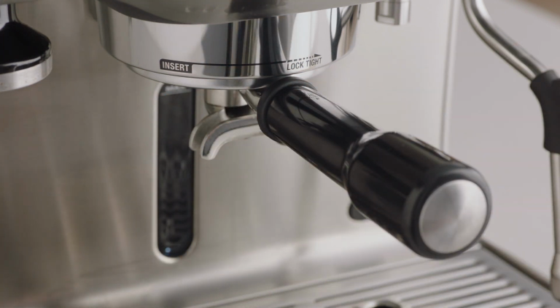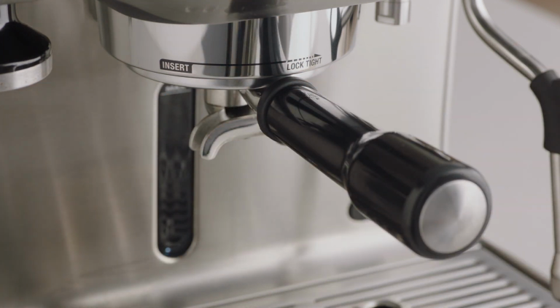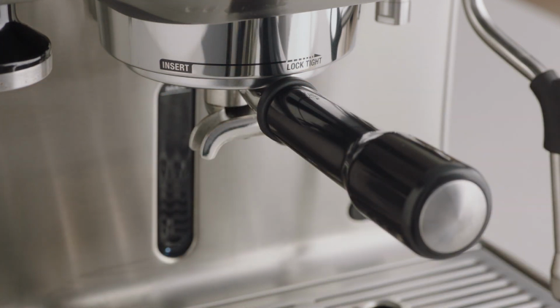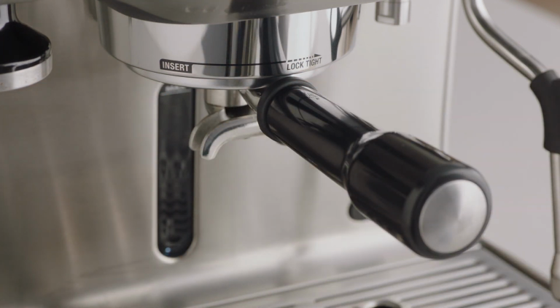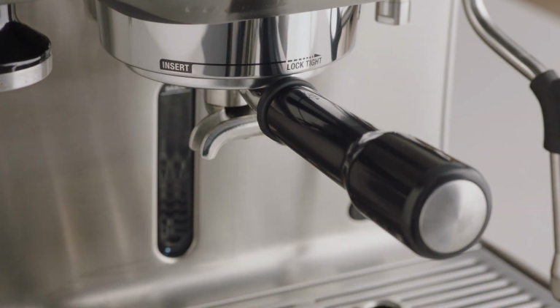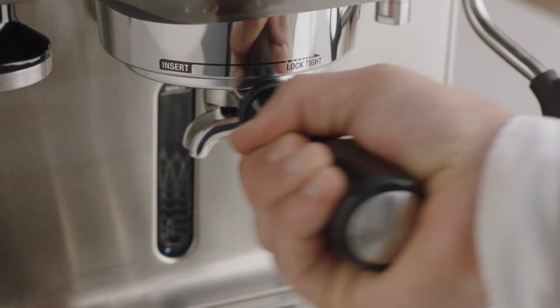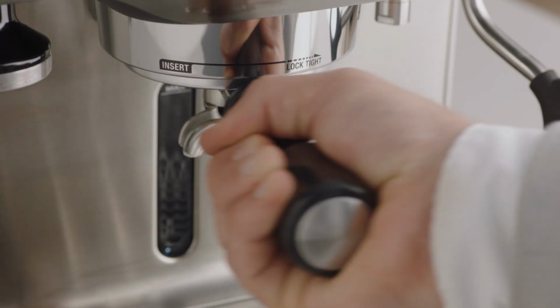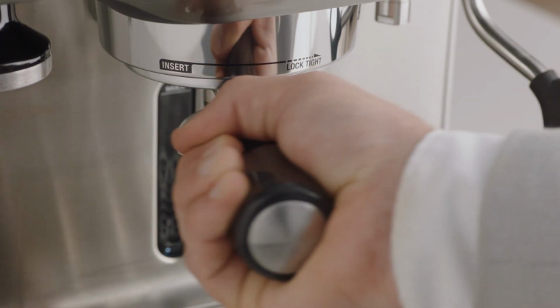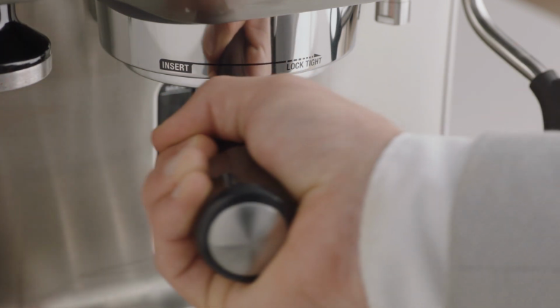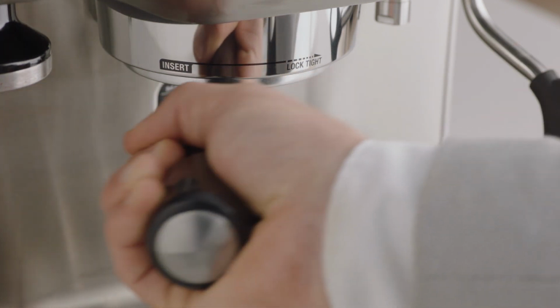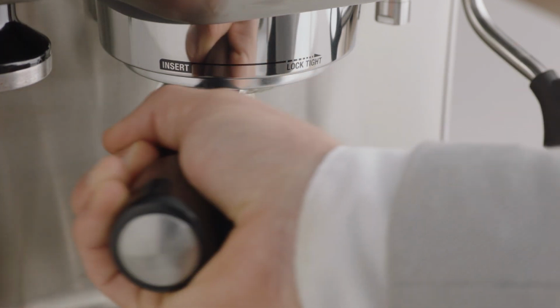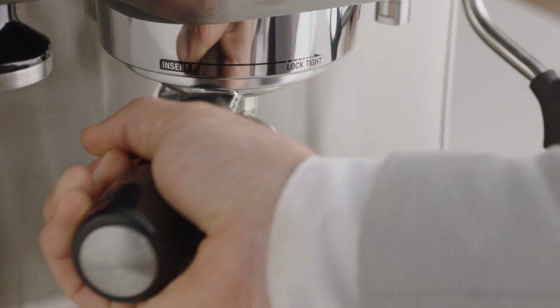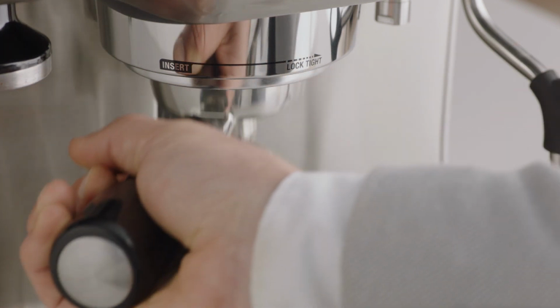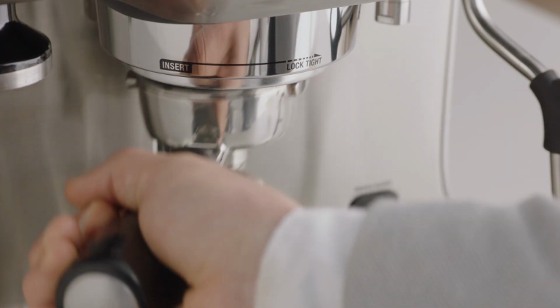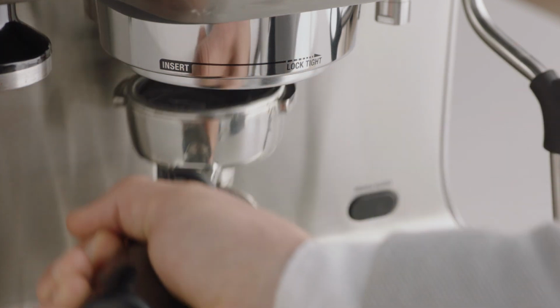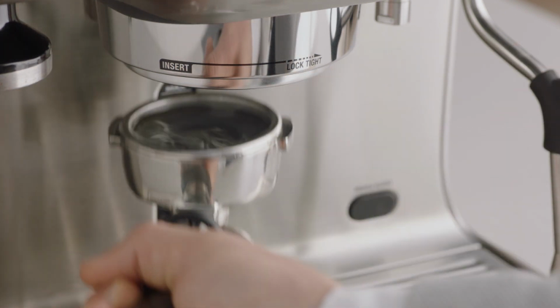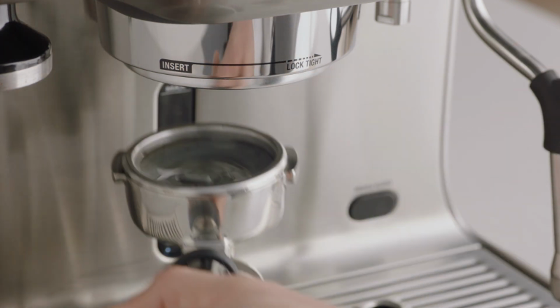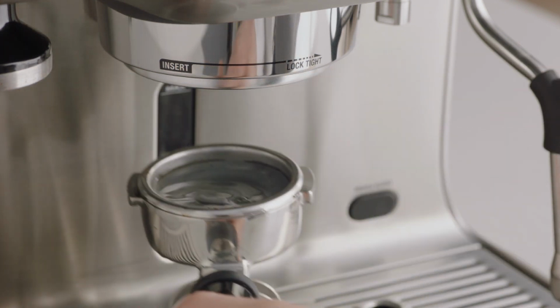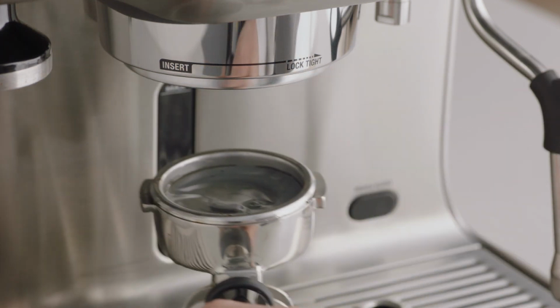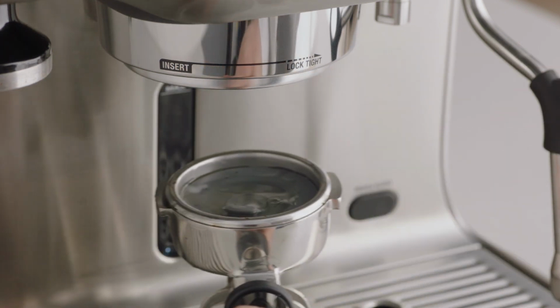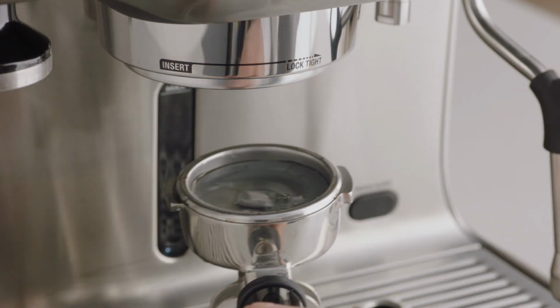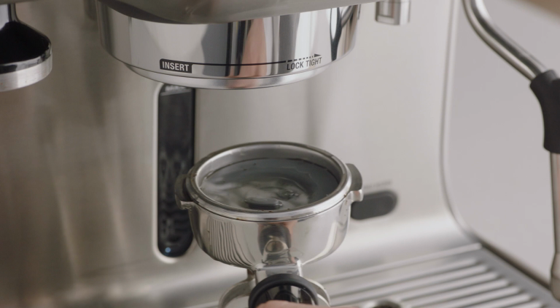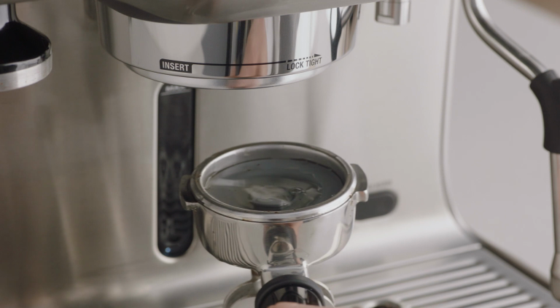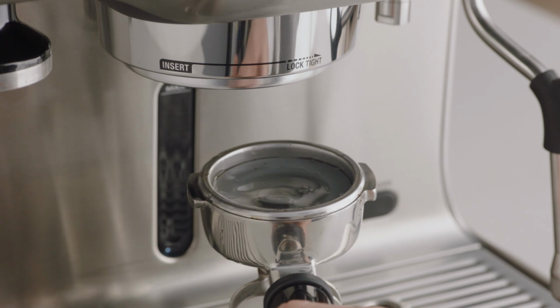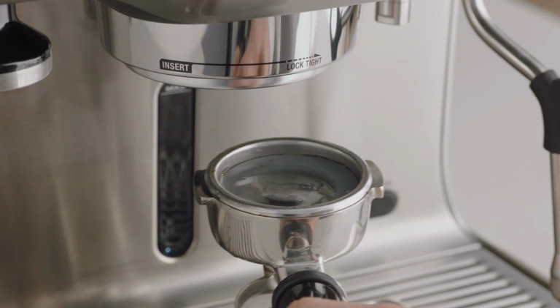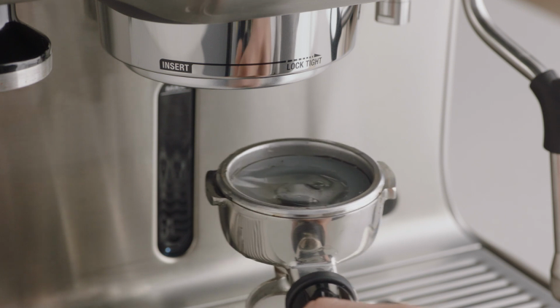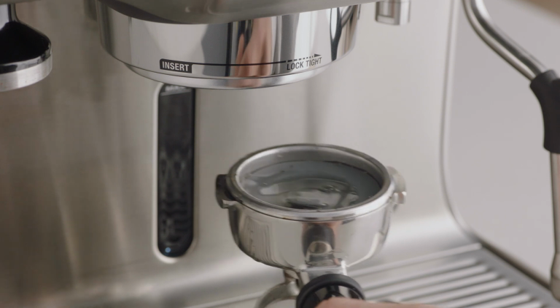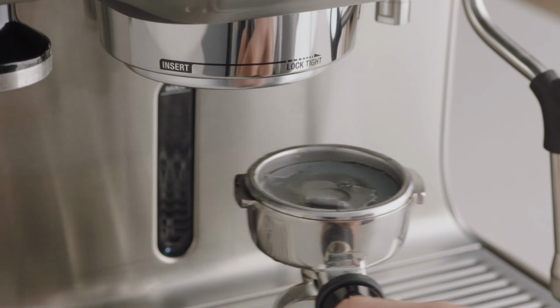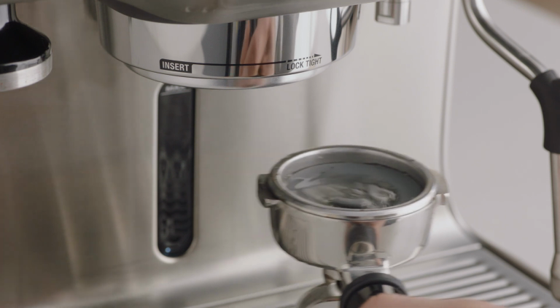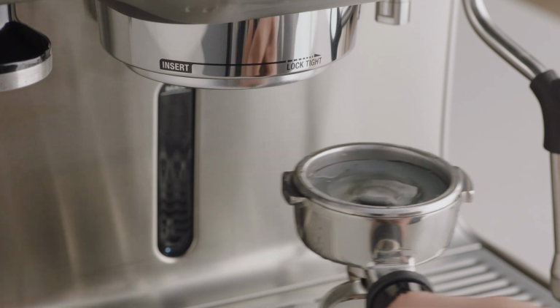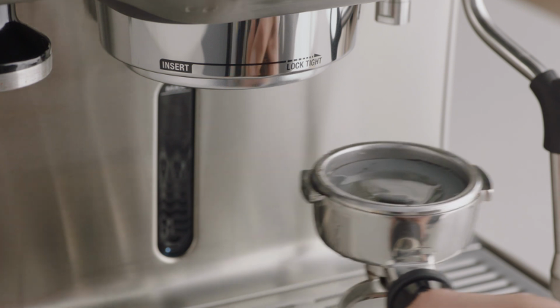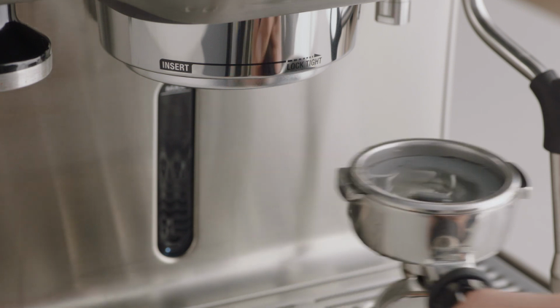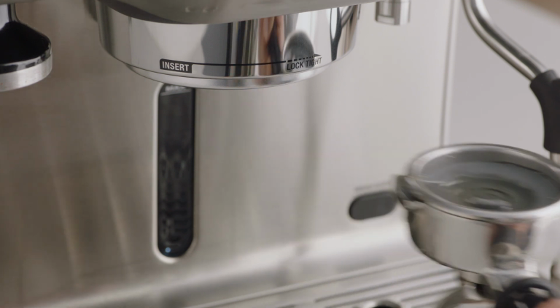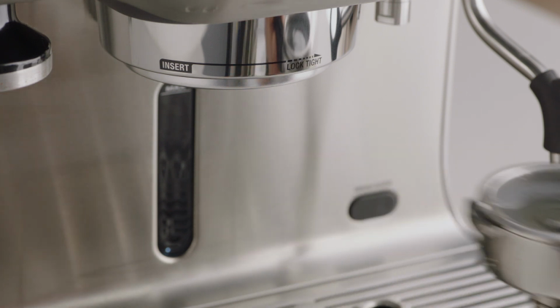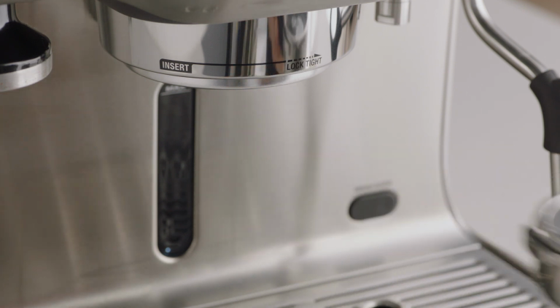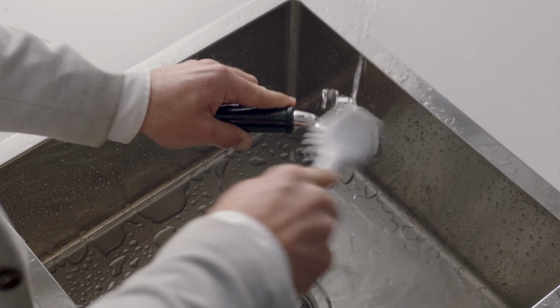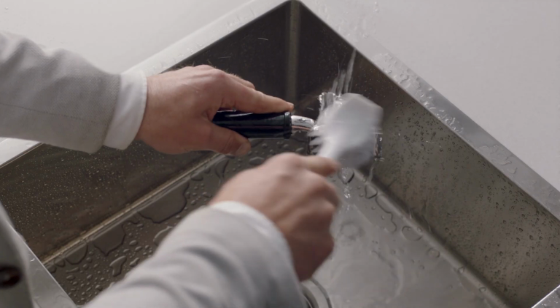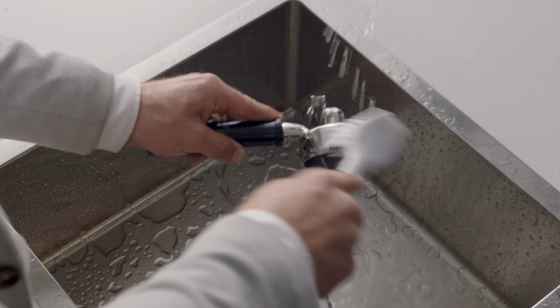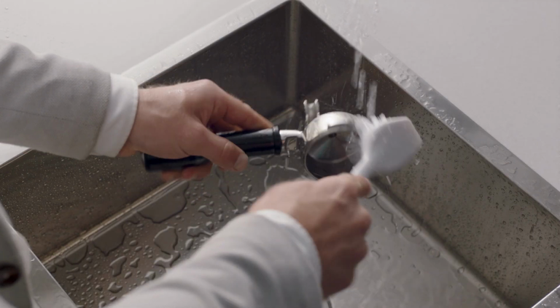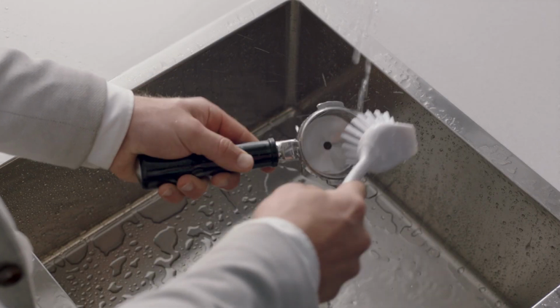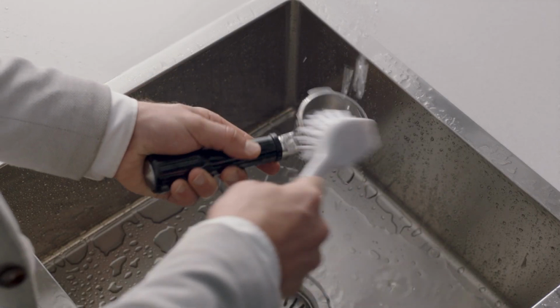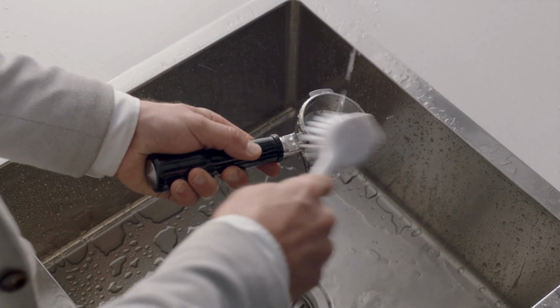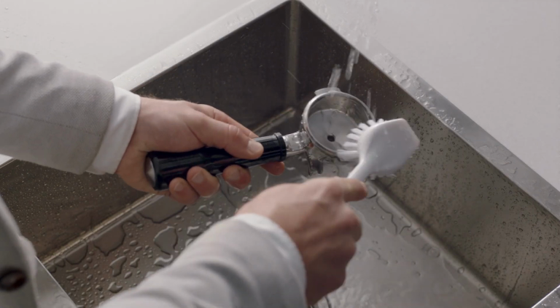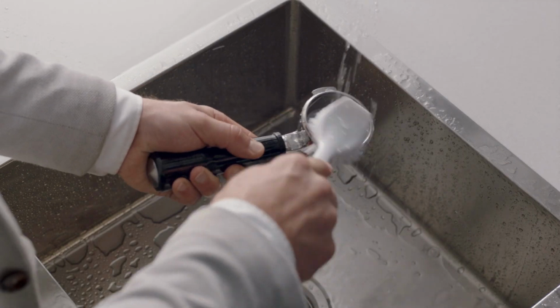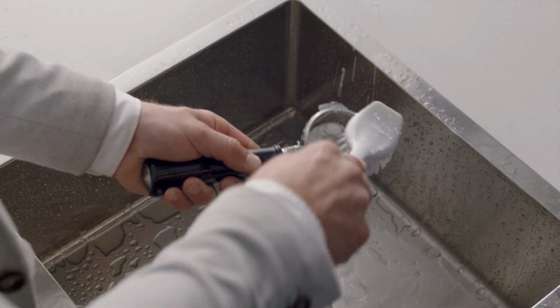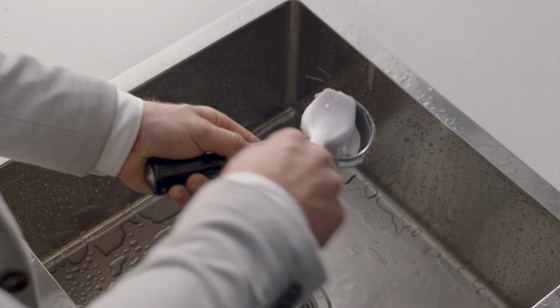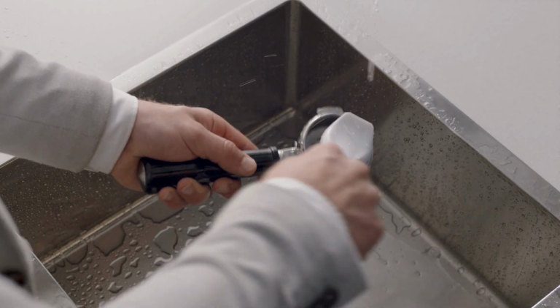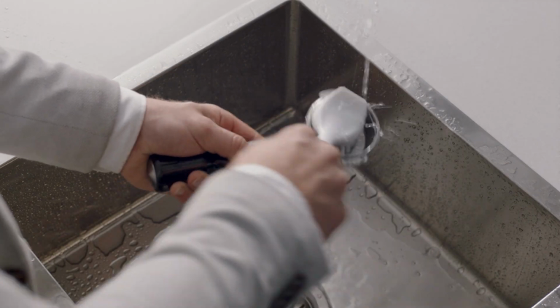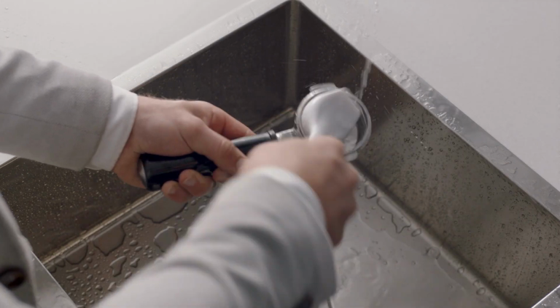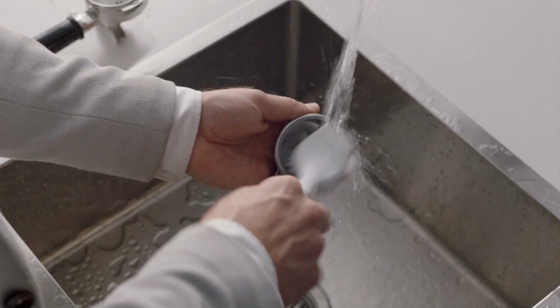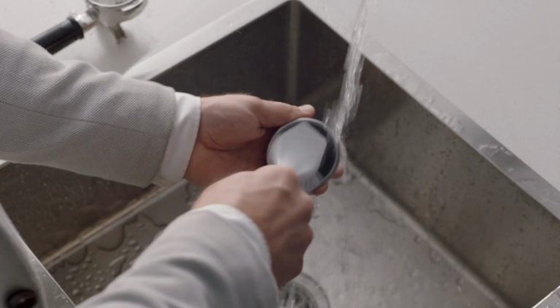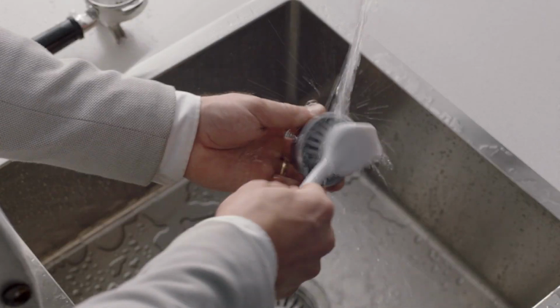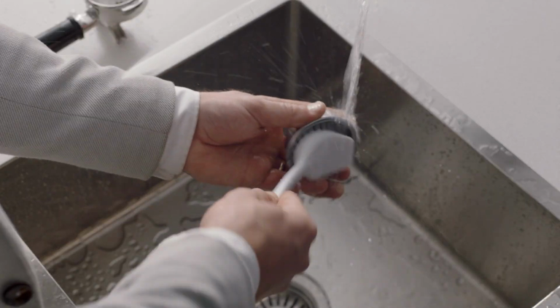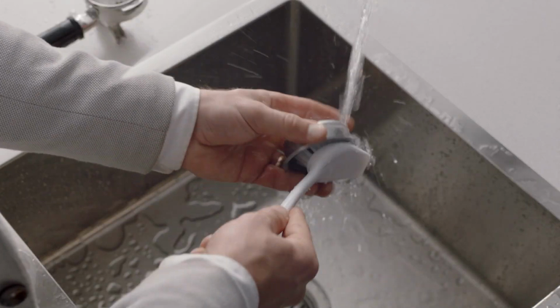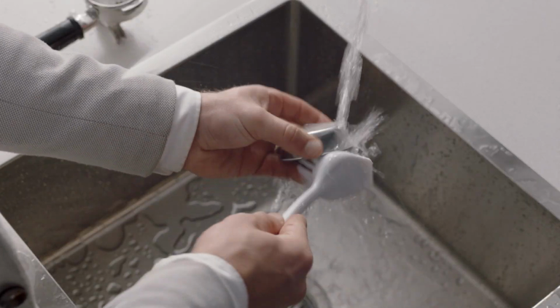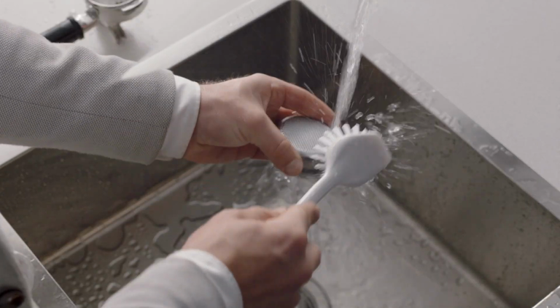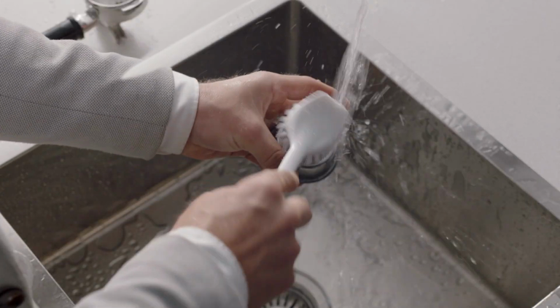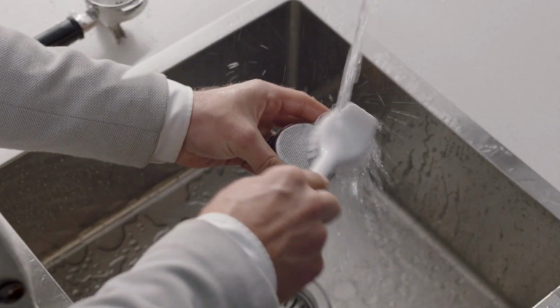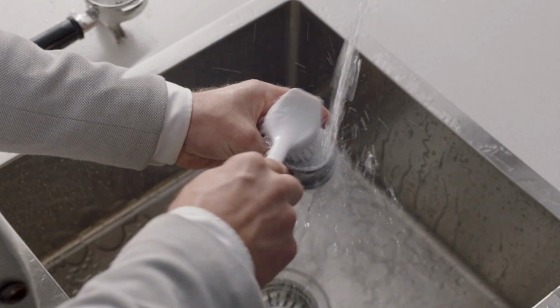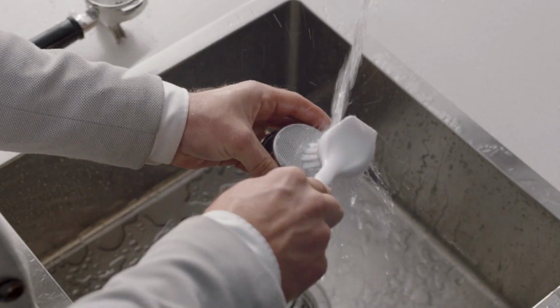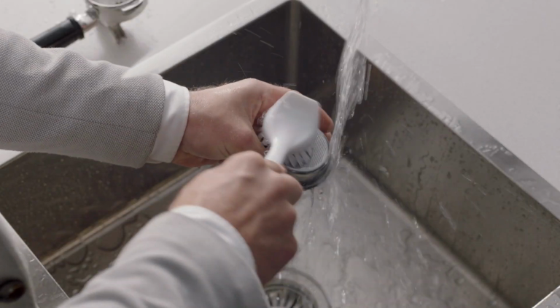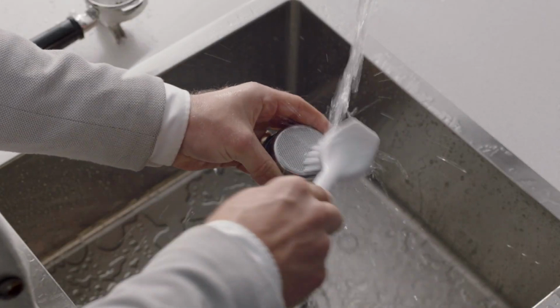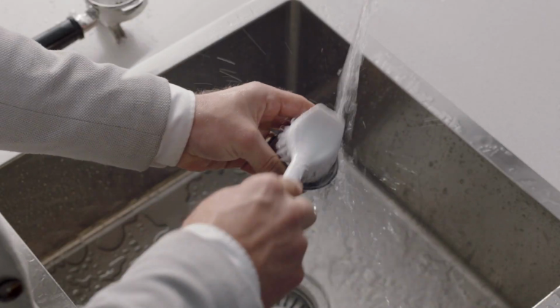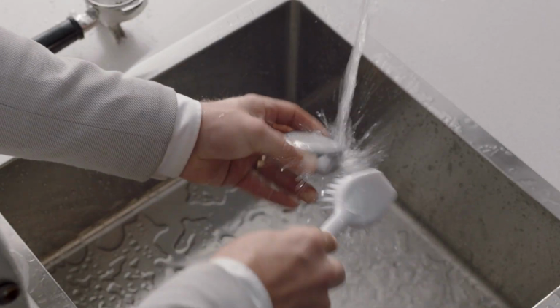Rinse the filter basket and portafilter thoroughly before use.